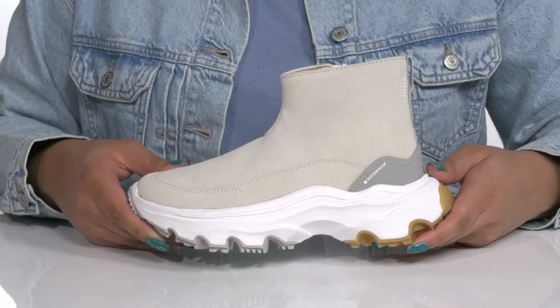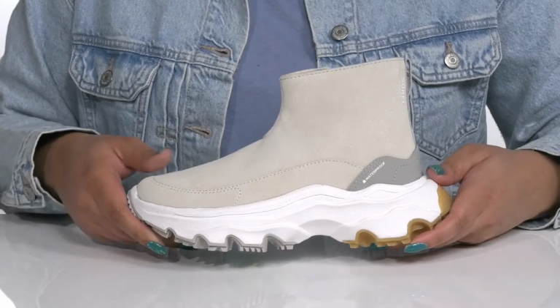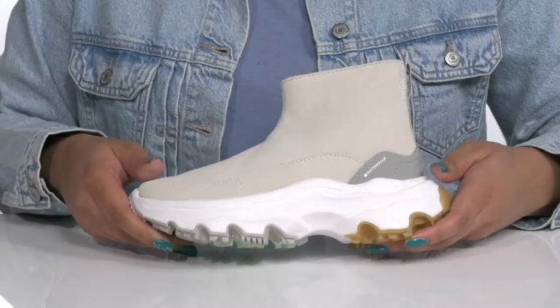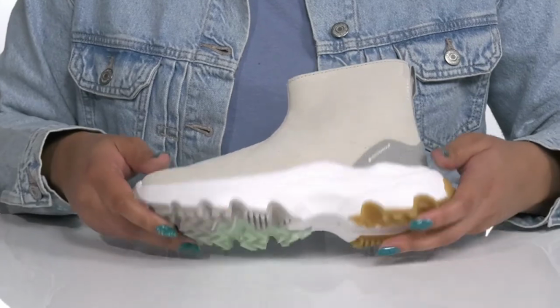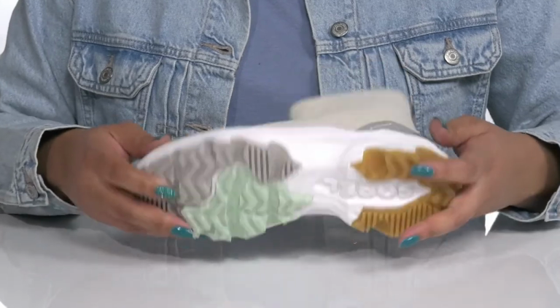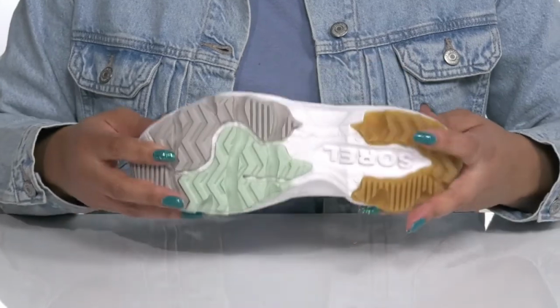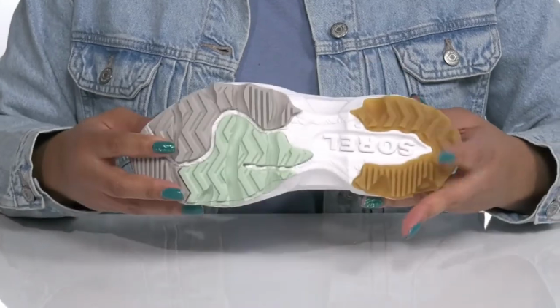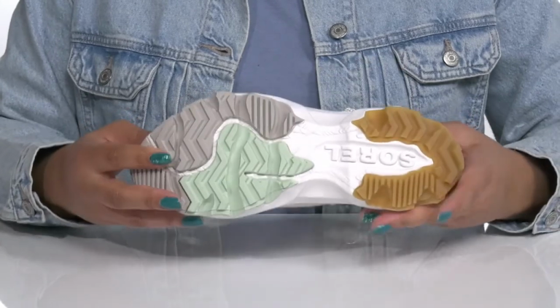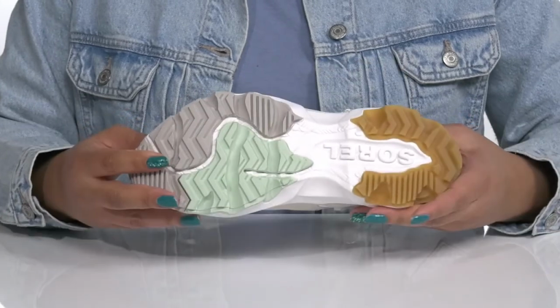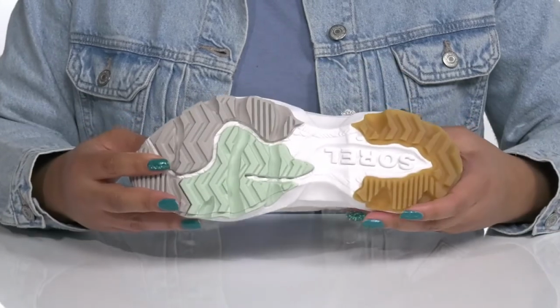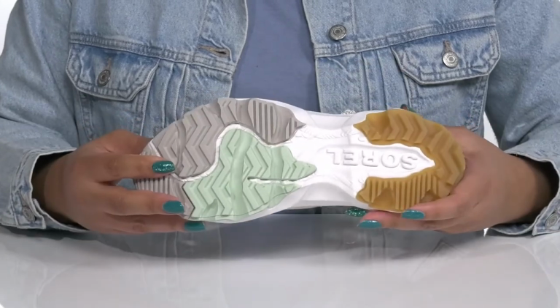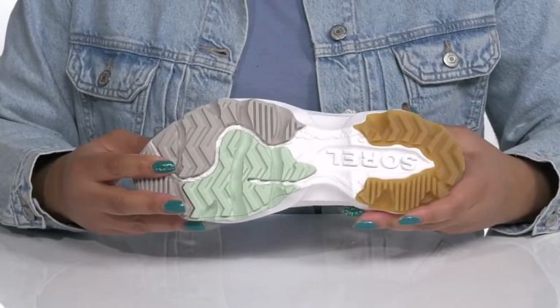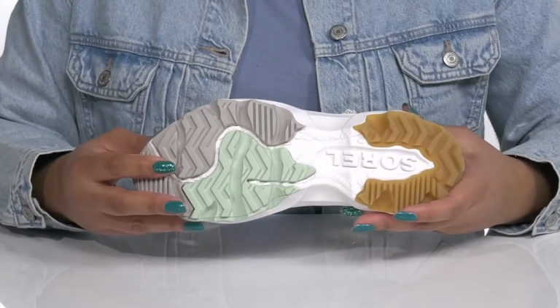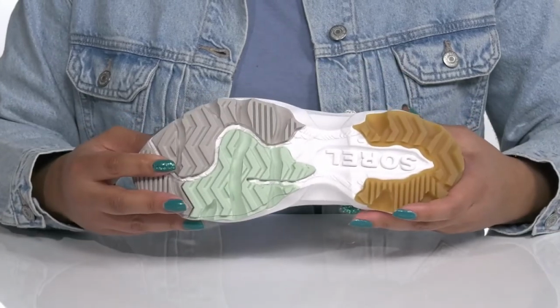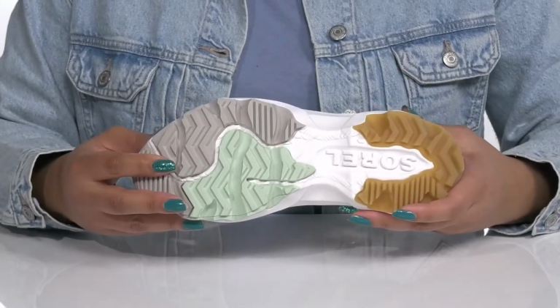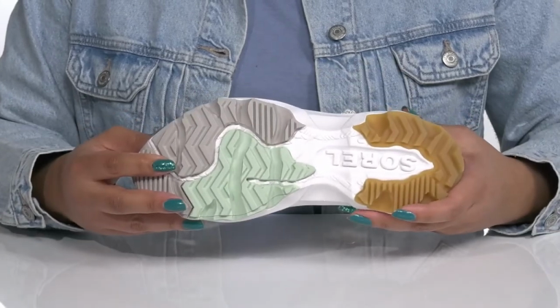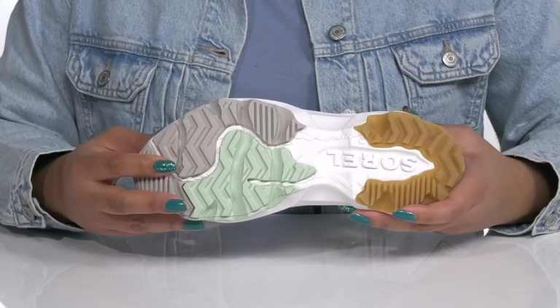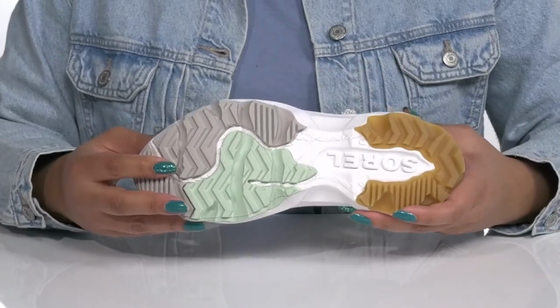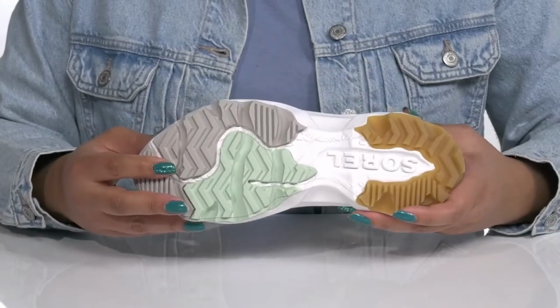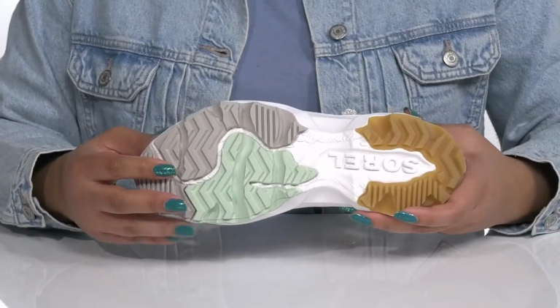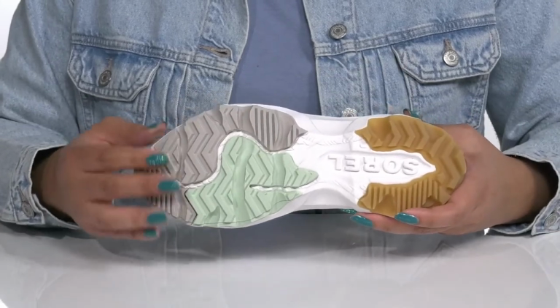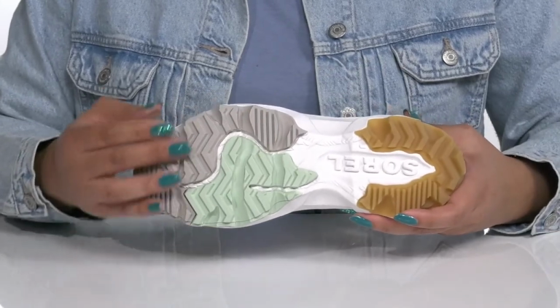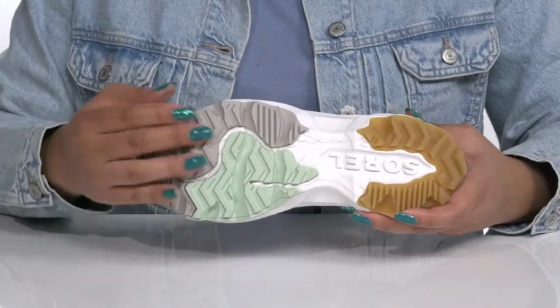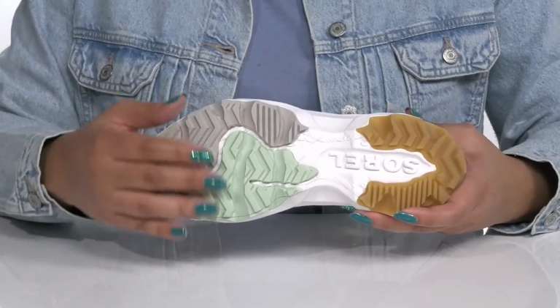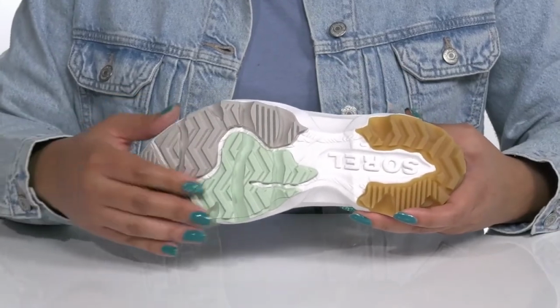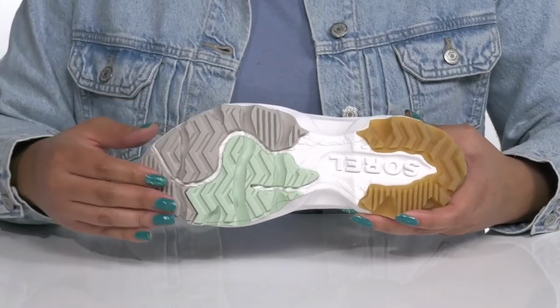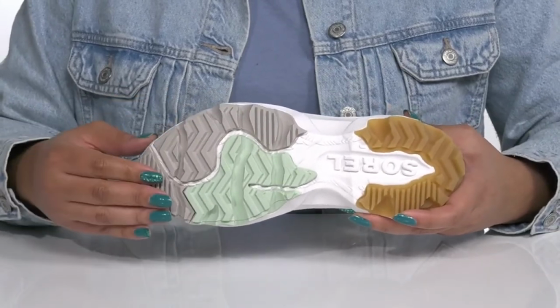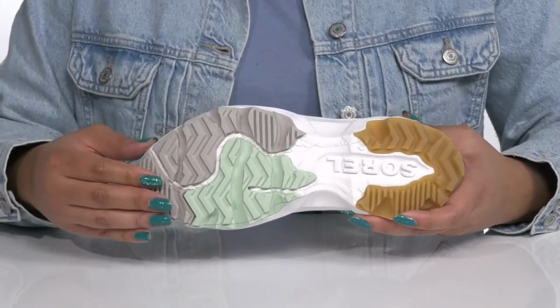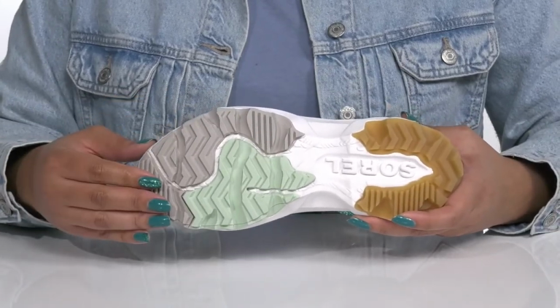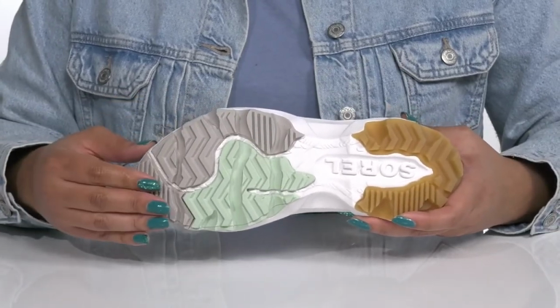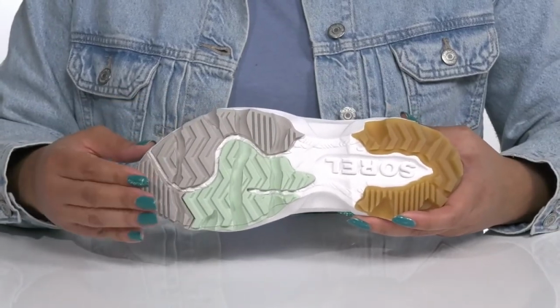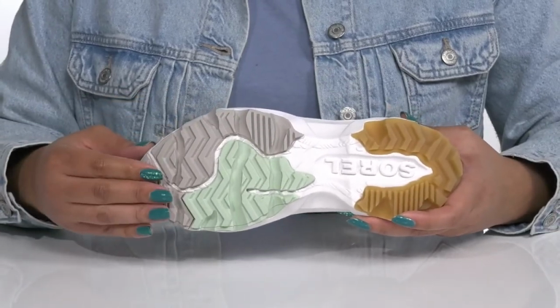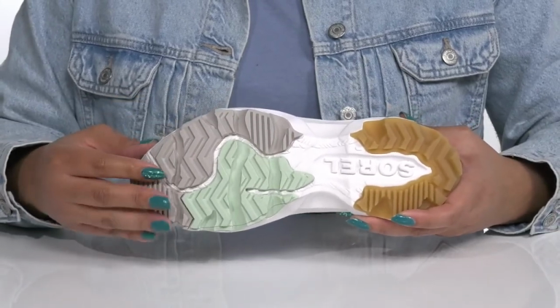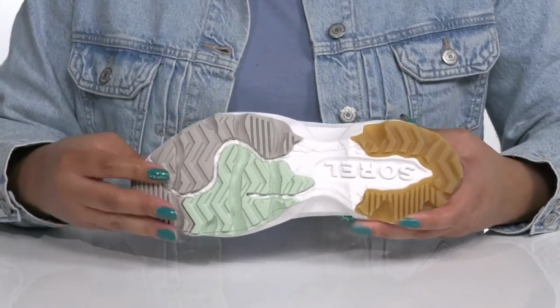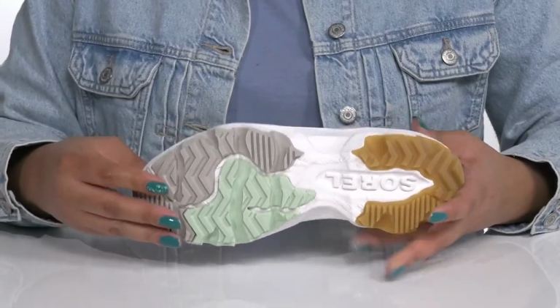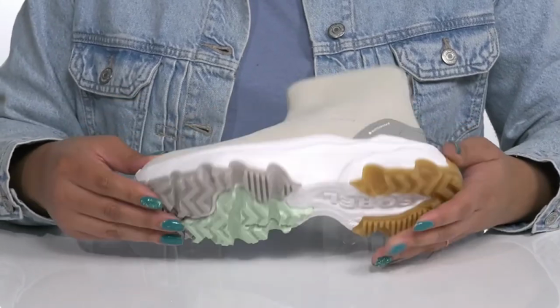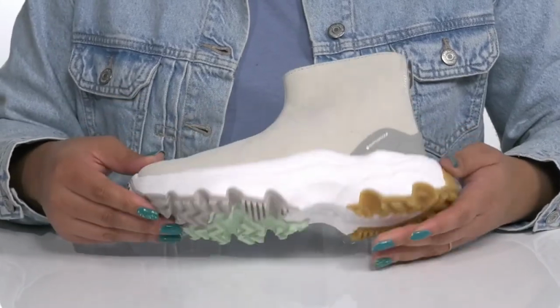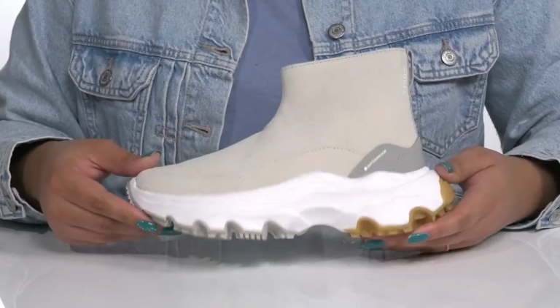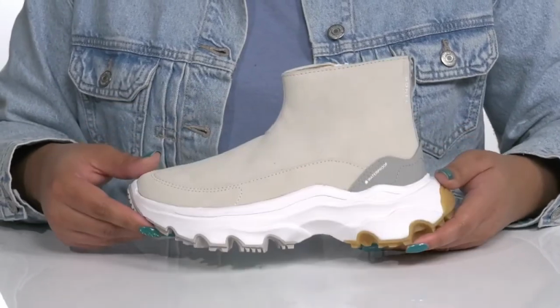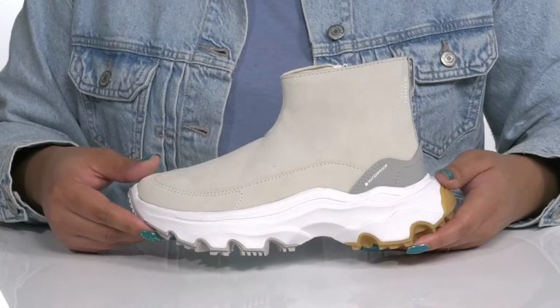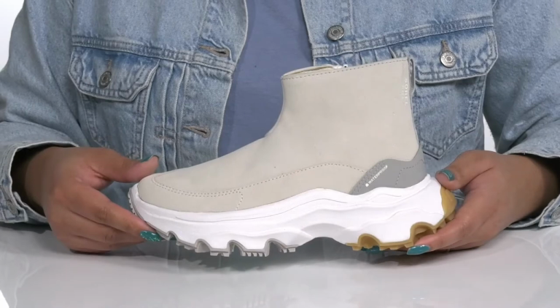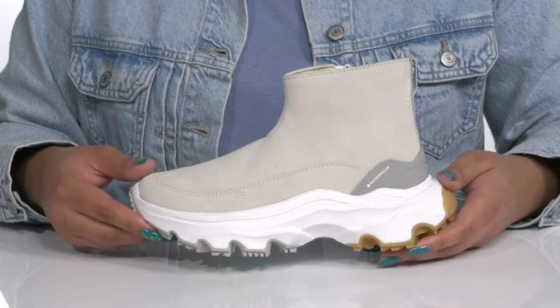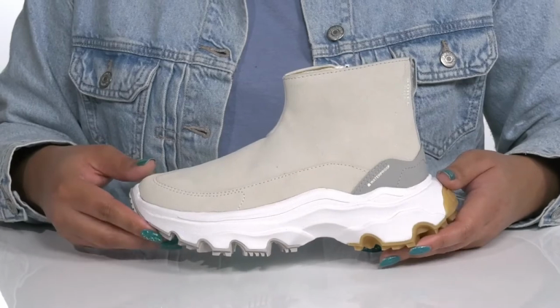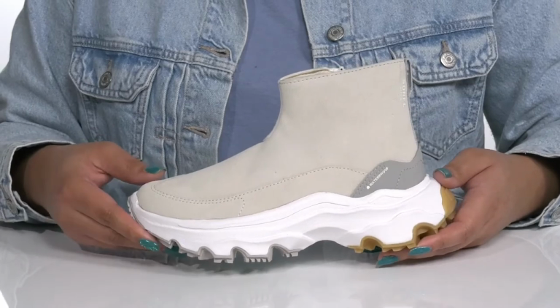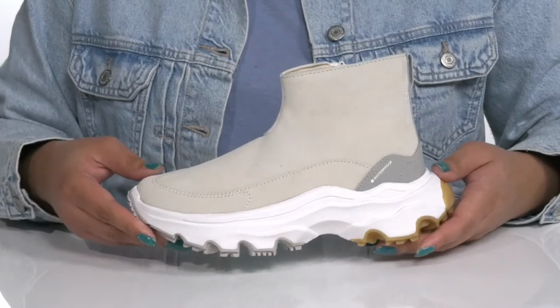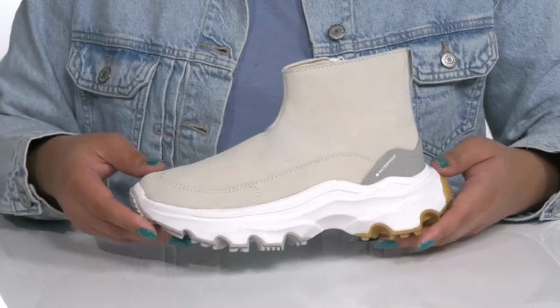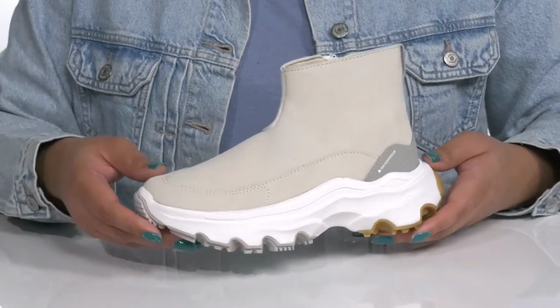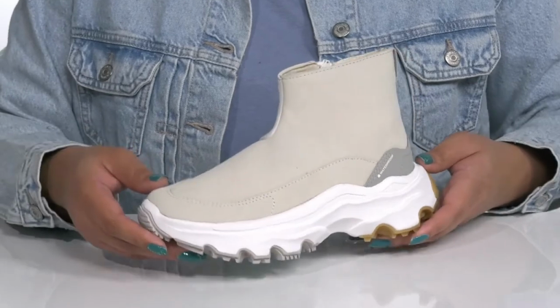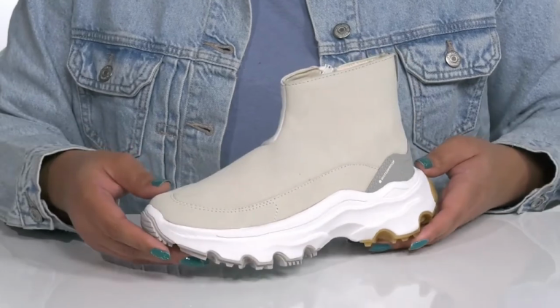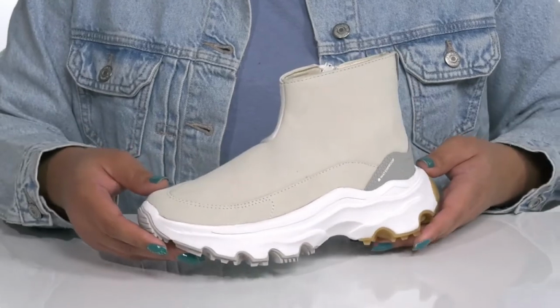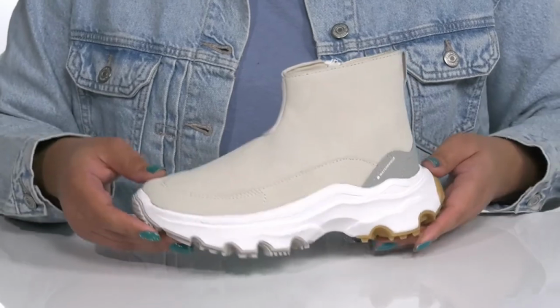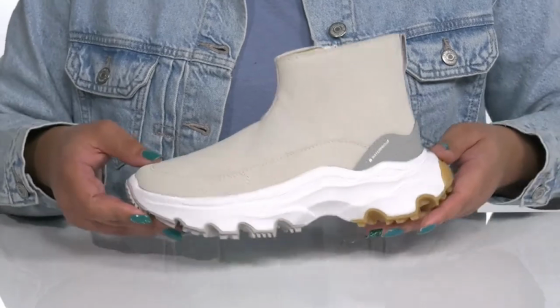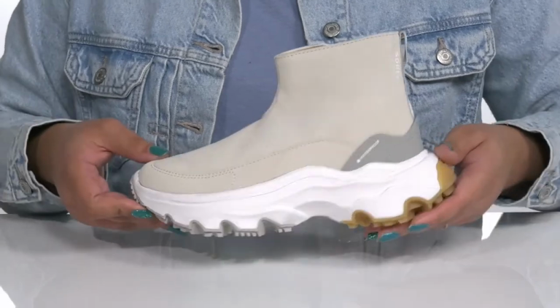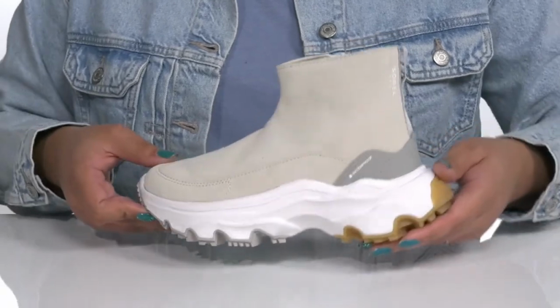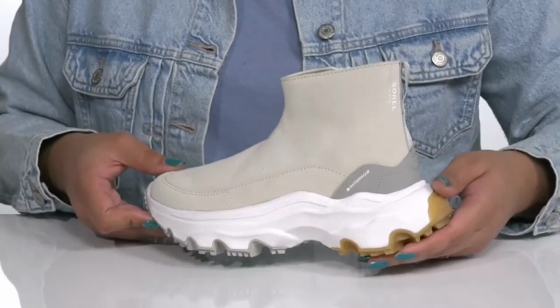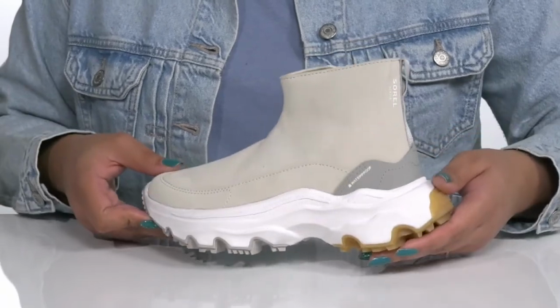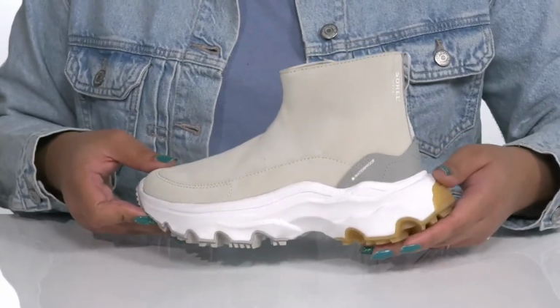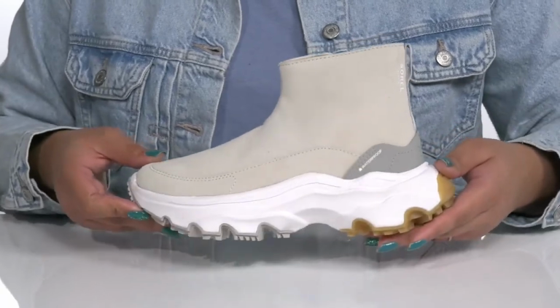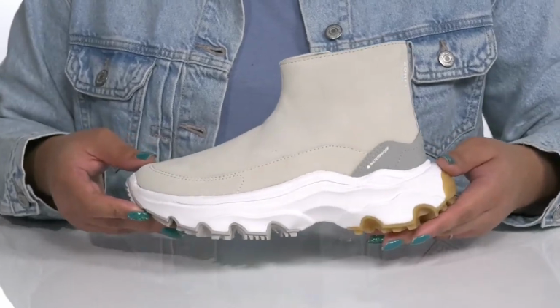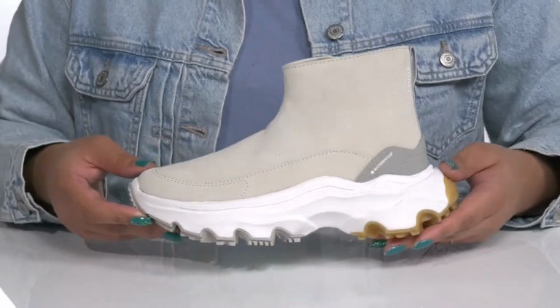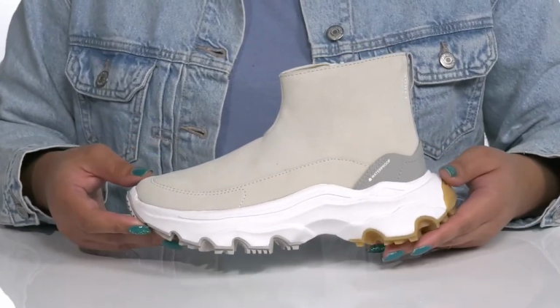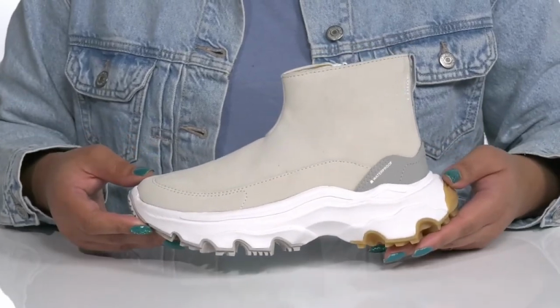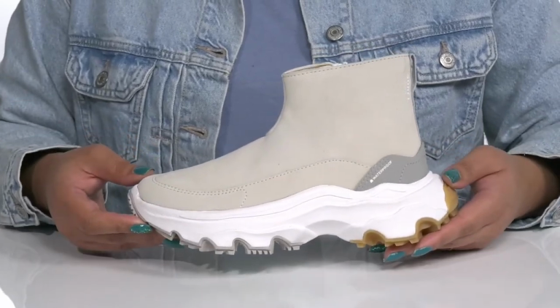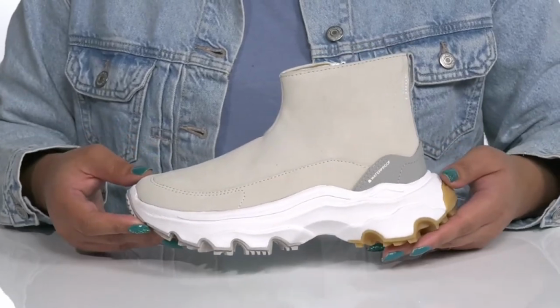It's all on top of a durable synthetic outsole that has textured lugs for traction and grip. Wear these with a cute pair of cut-off shorts.